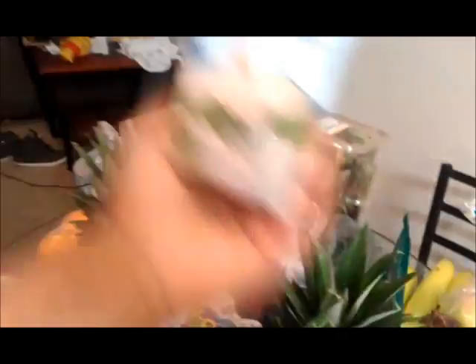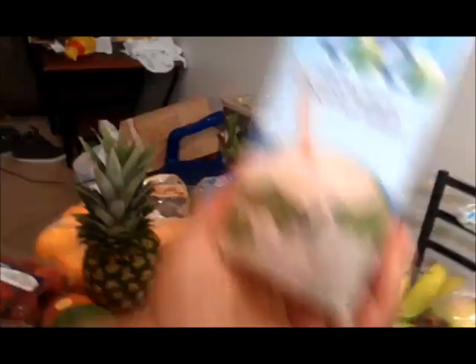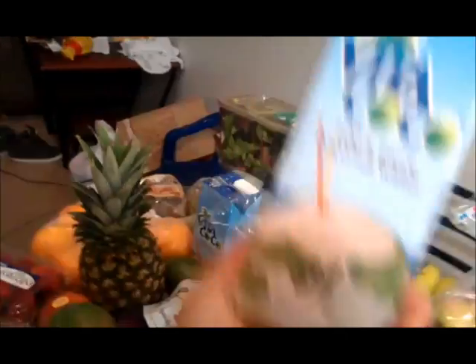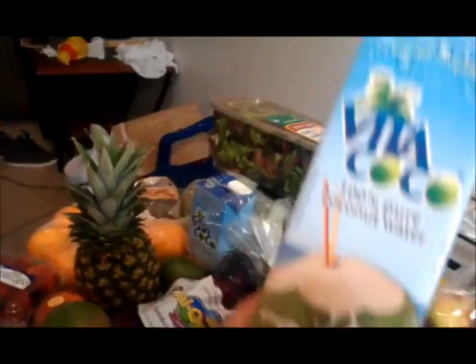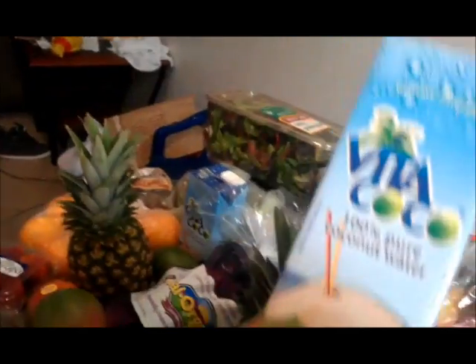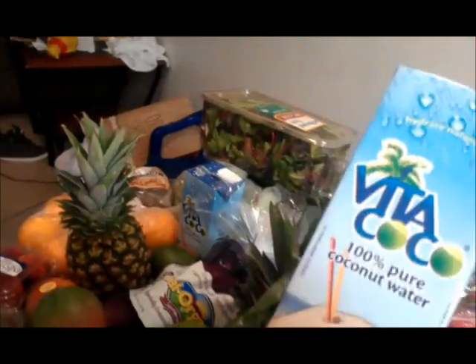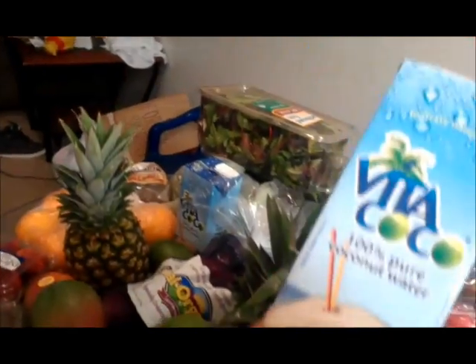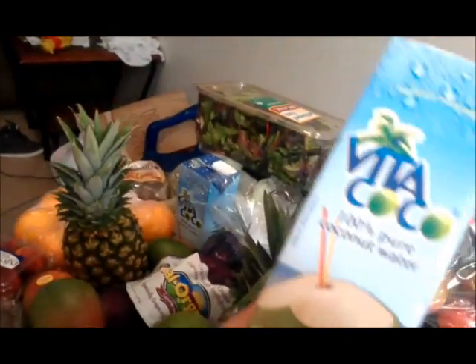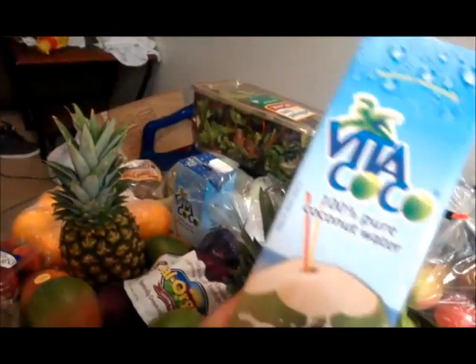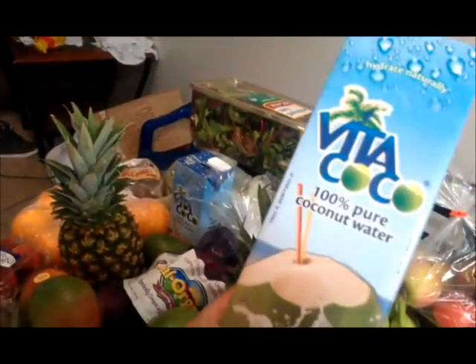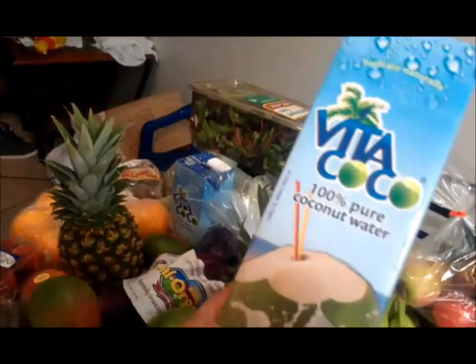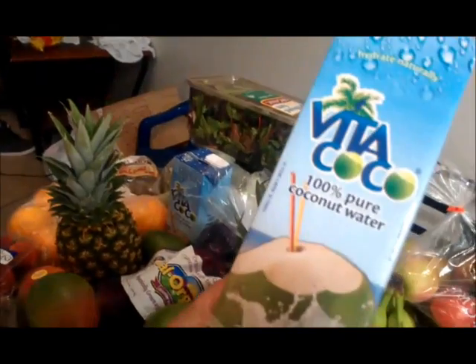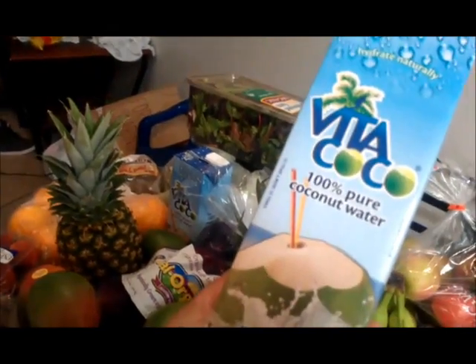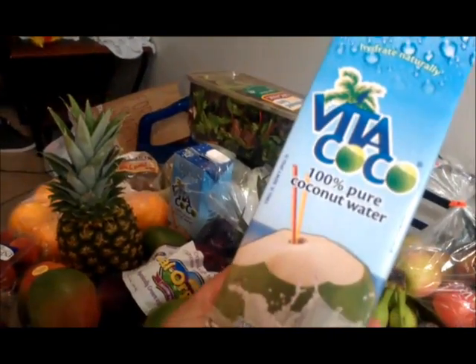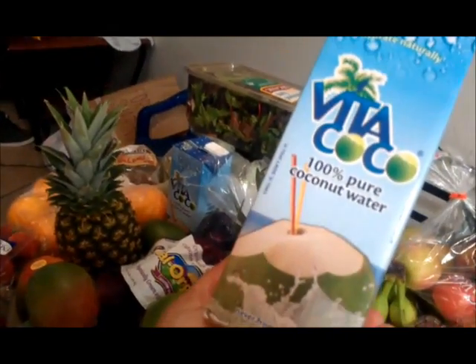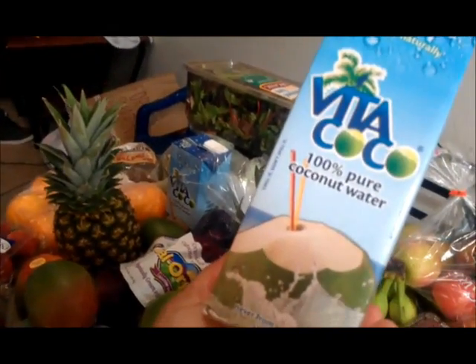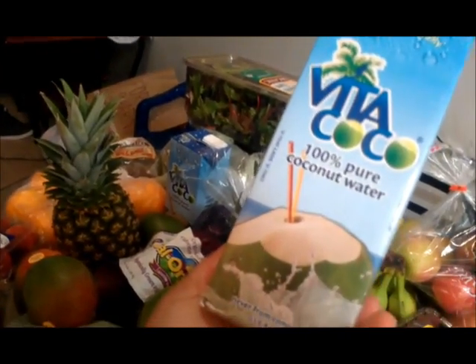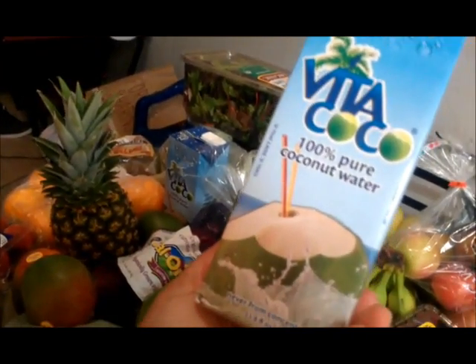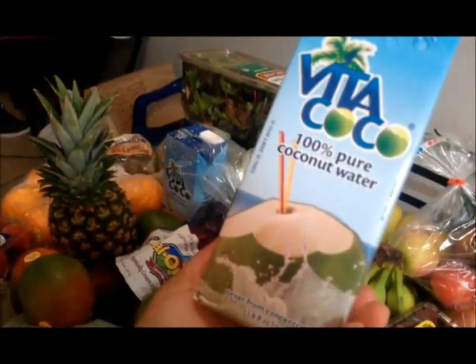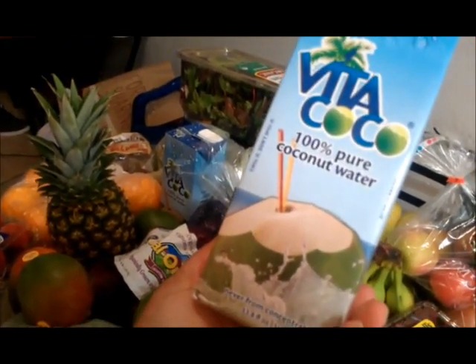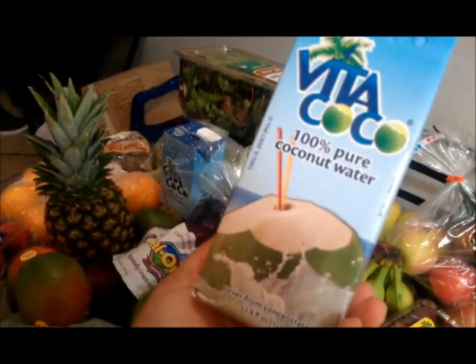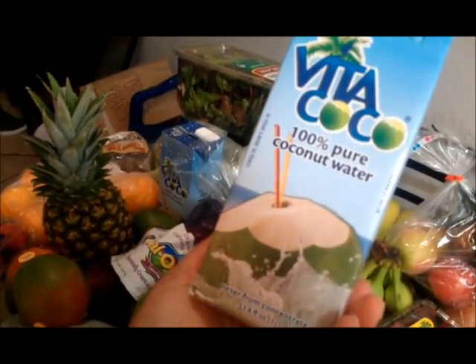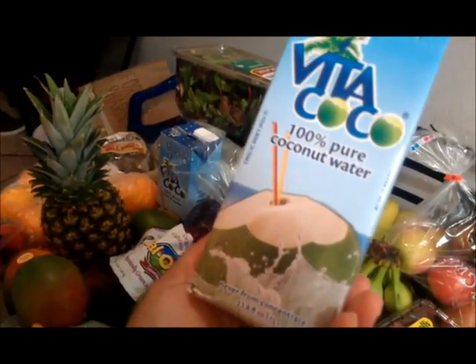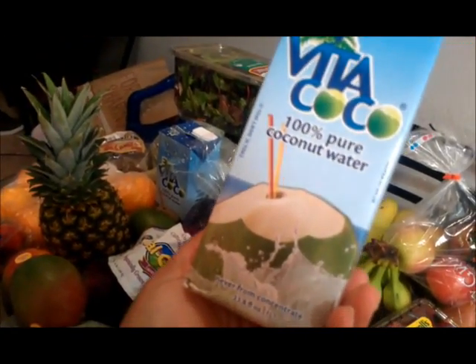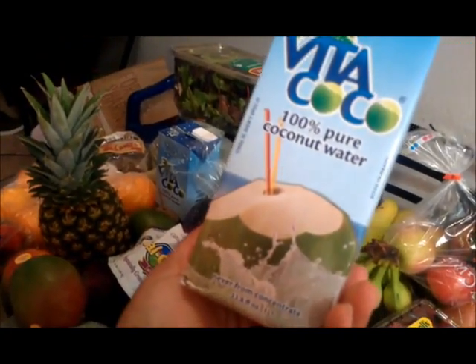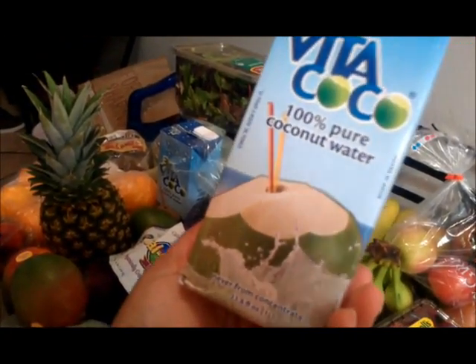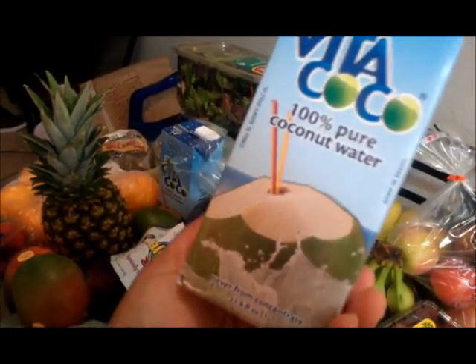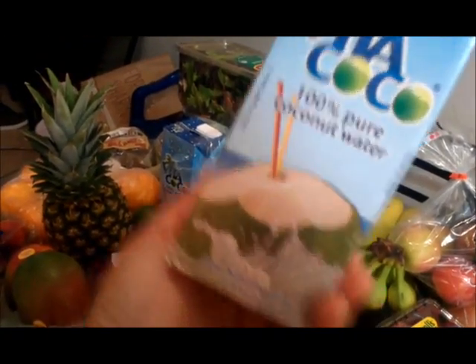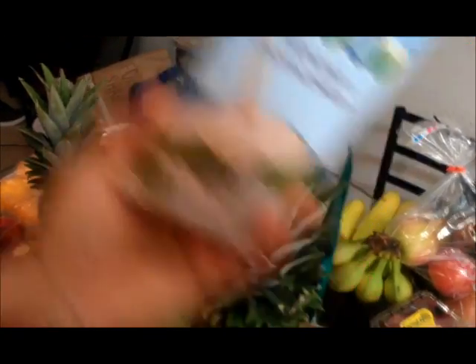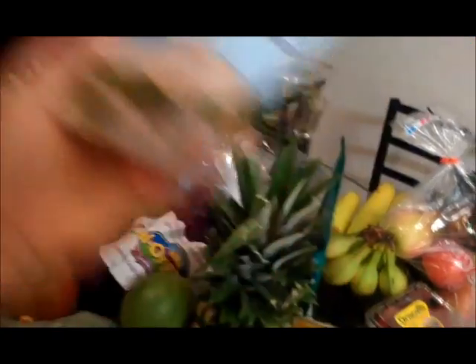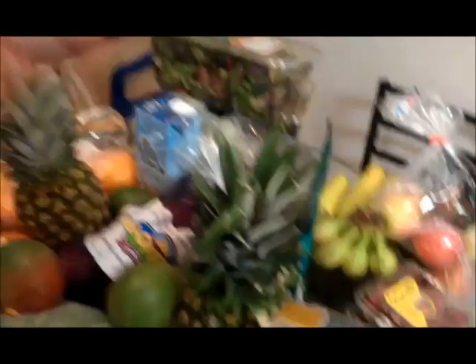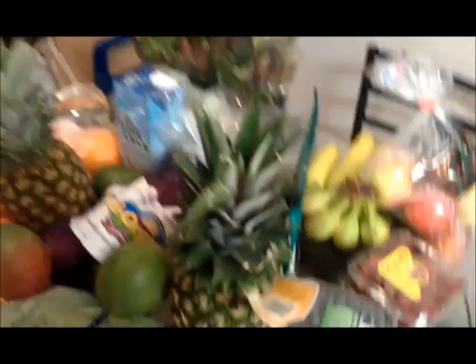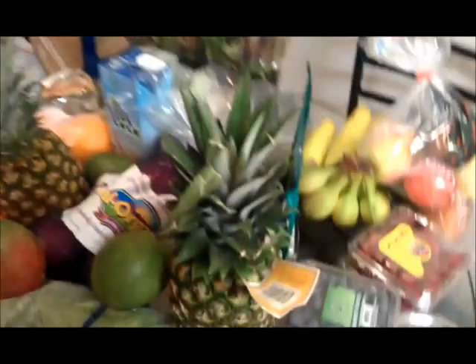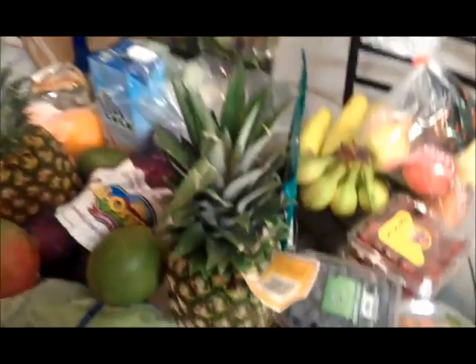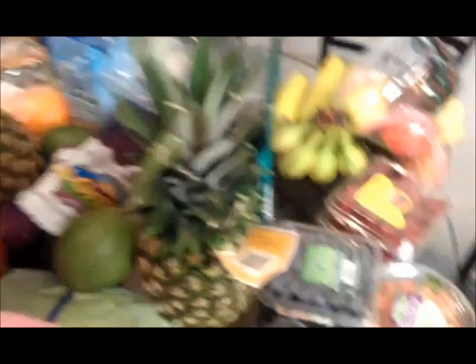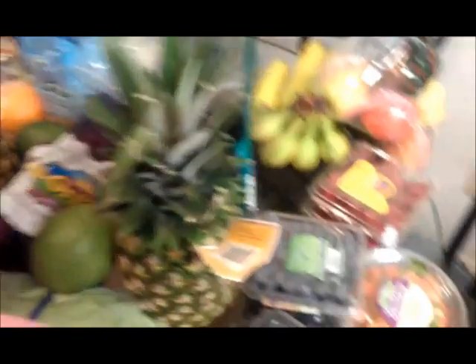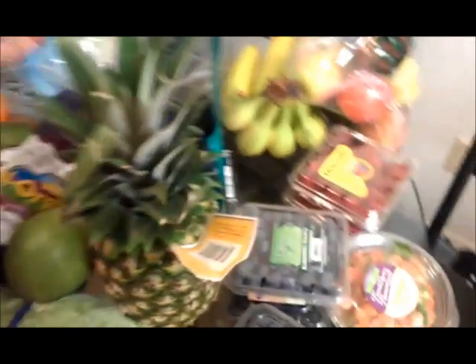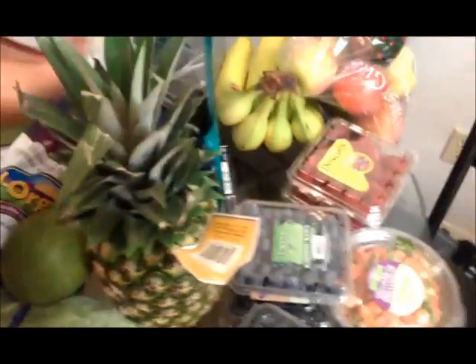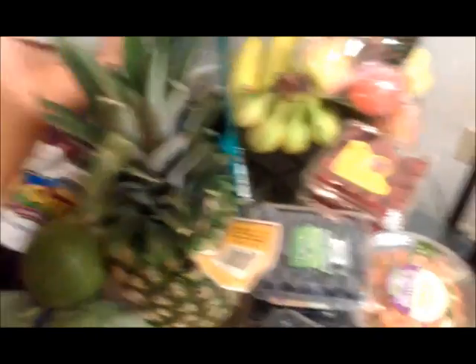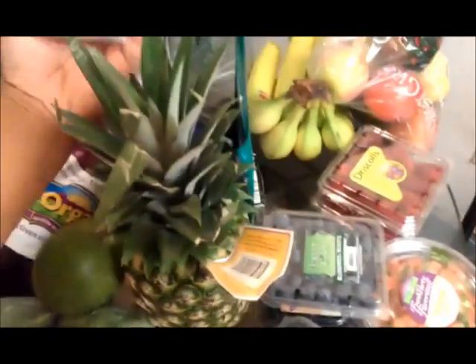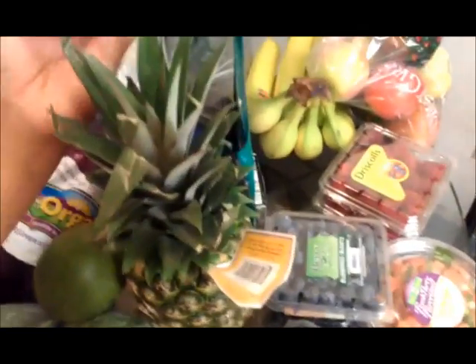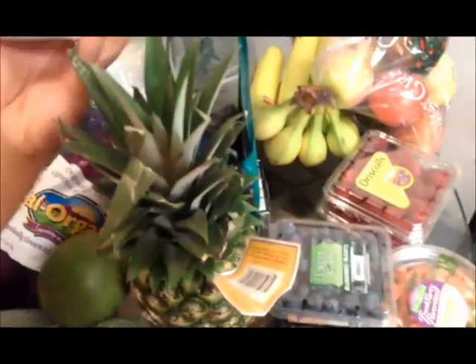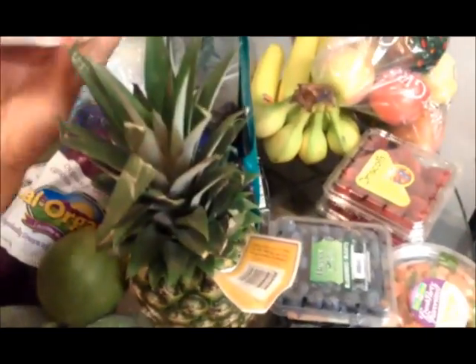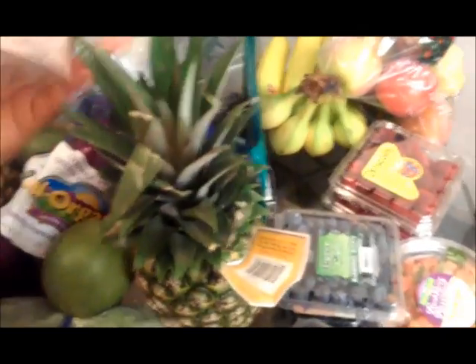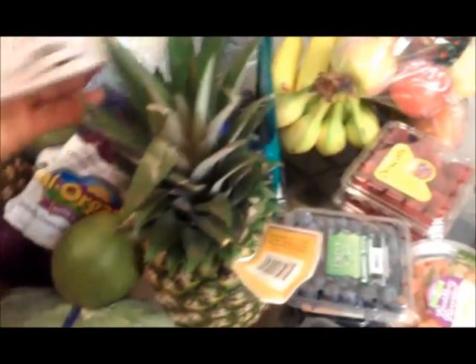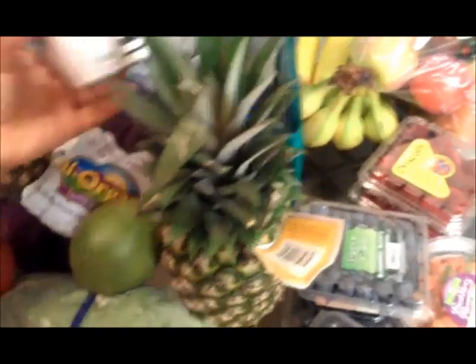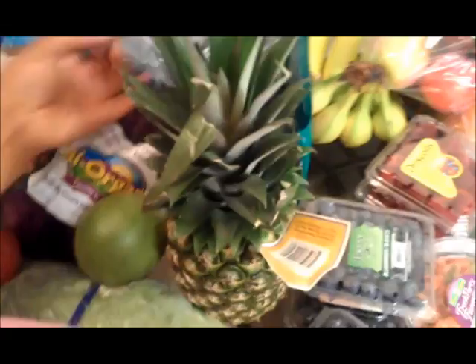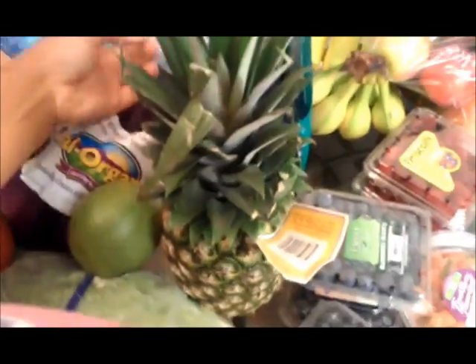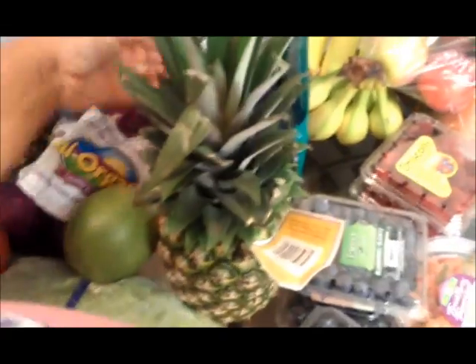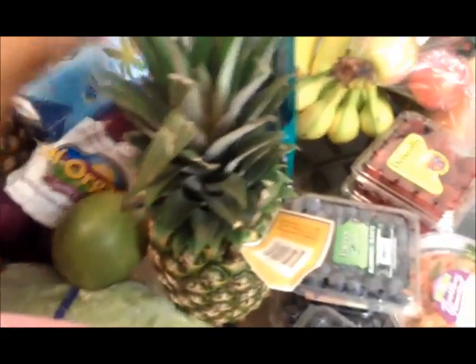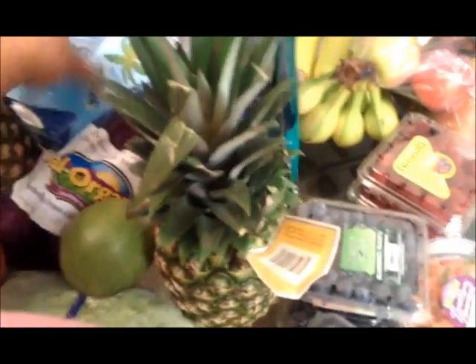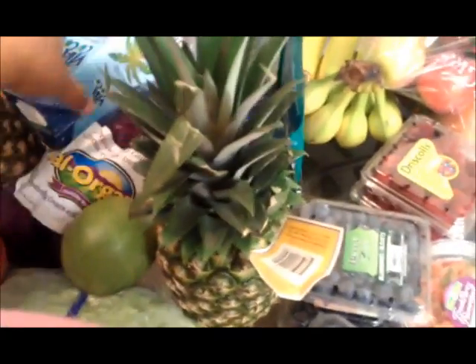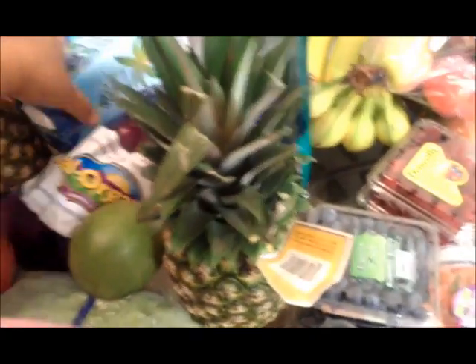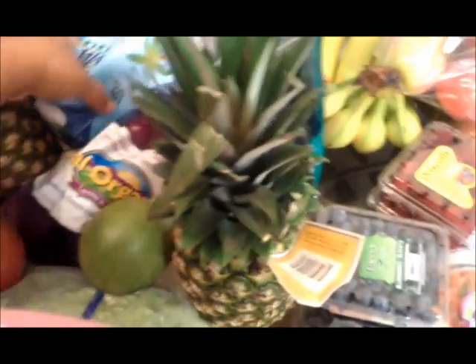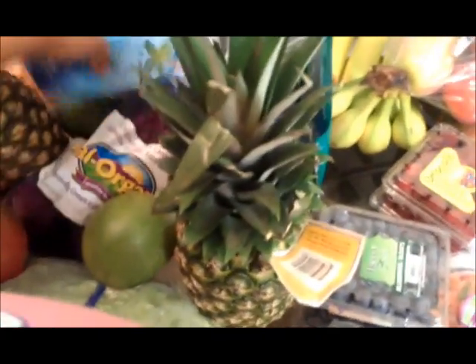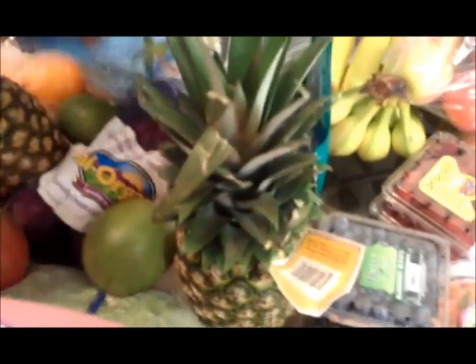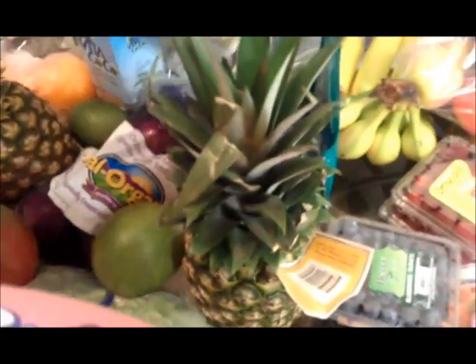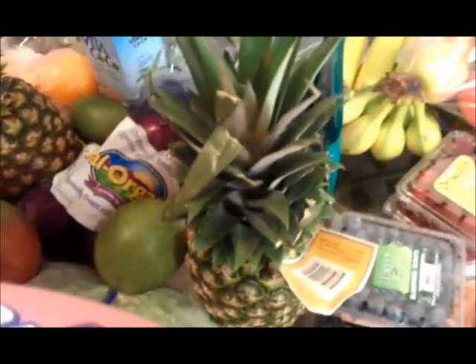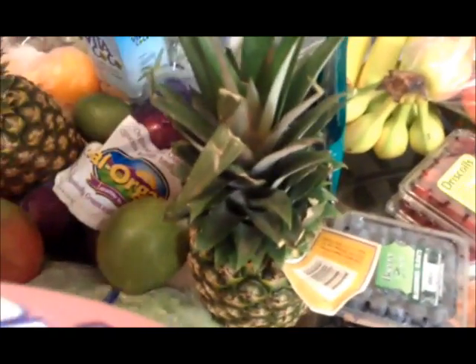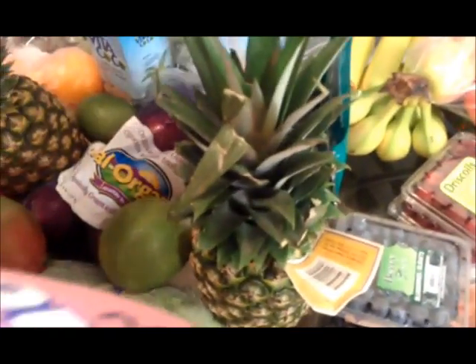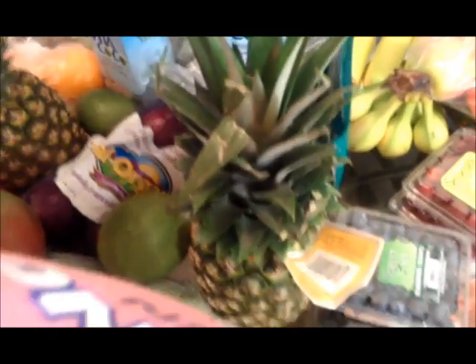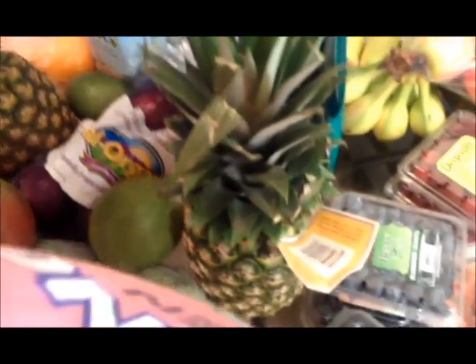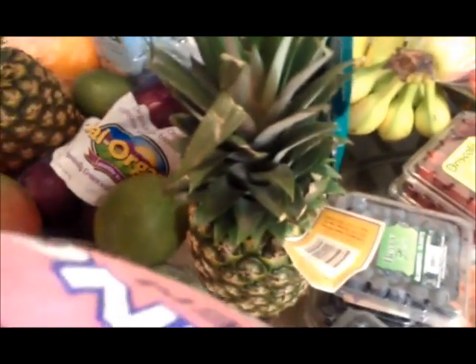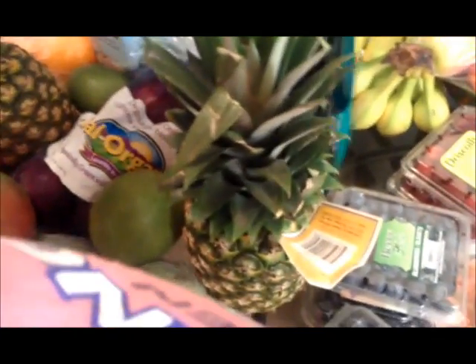And my Vita Coco water to go in my smoothies as well. I'm pretty much ready for the week.